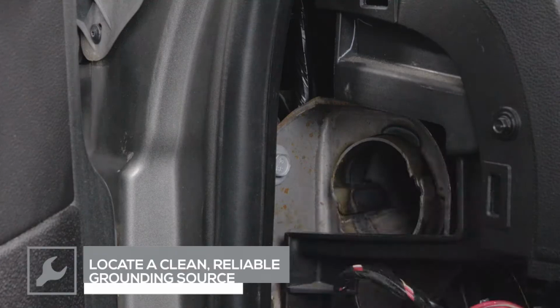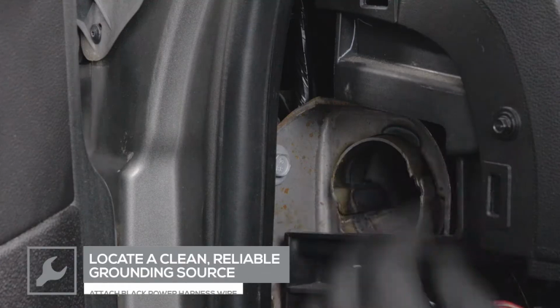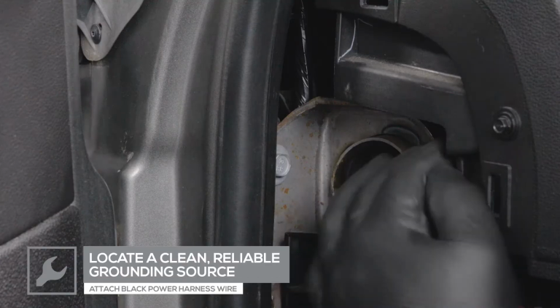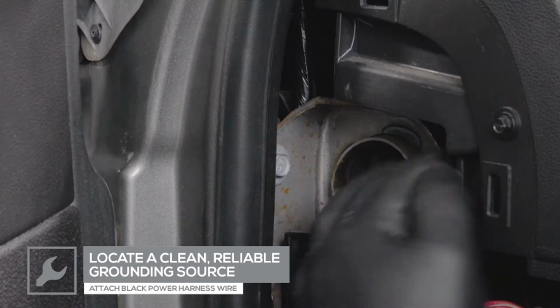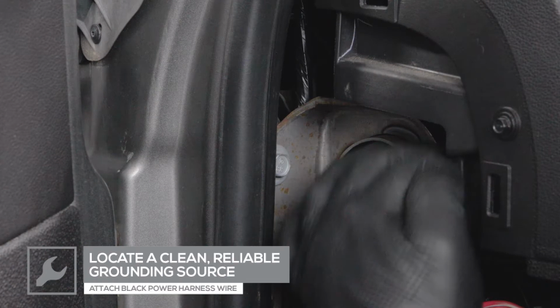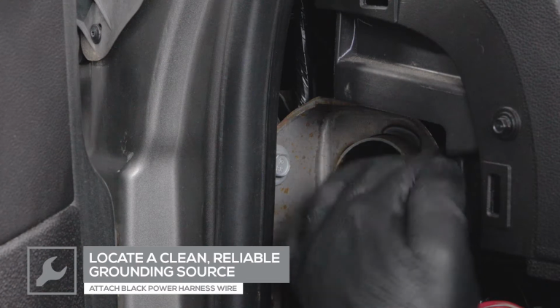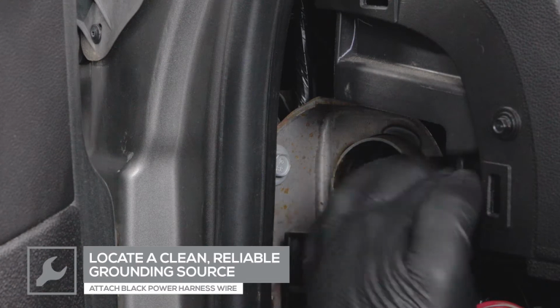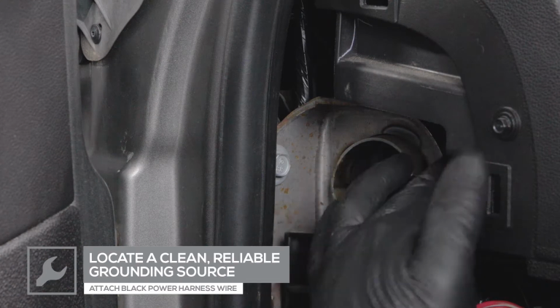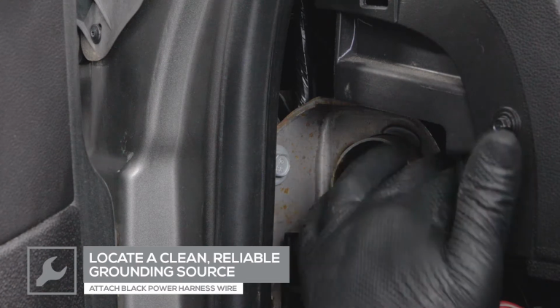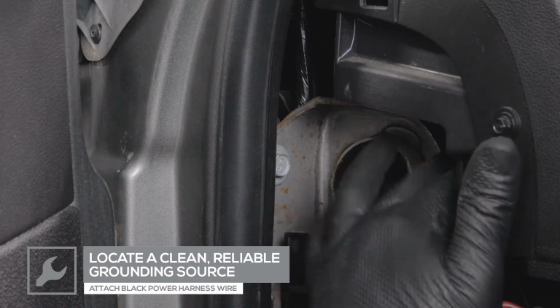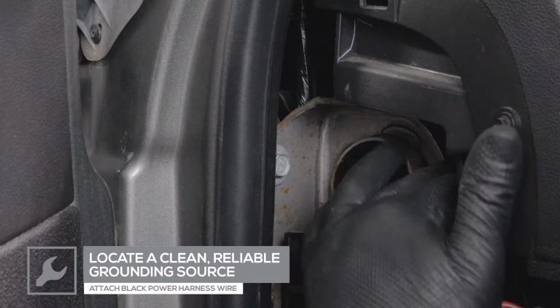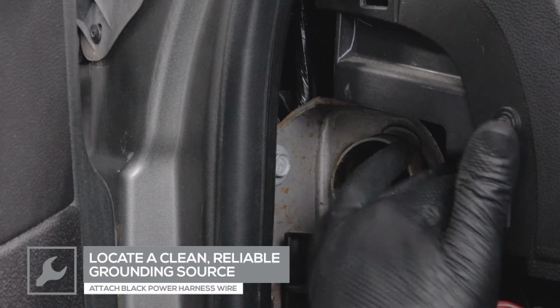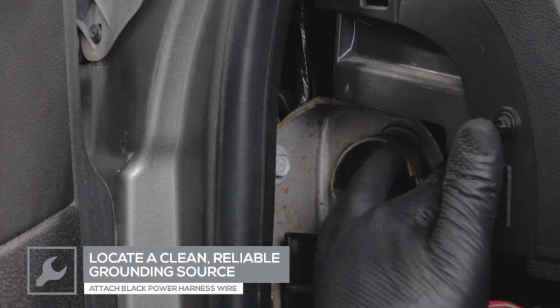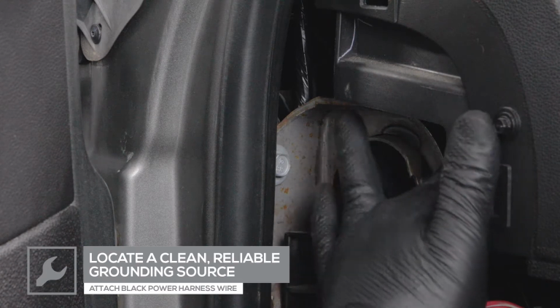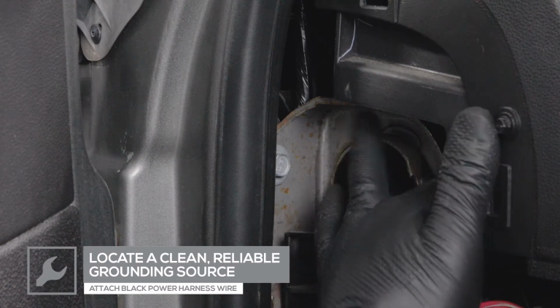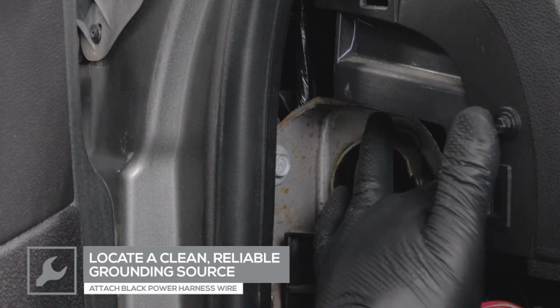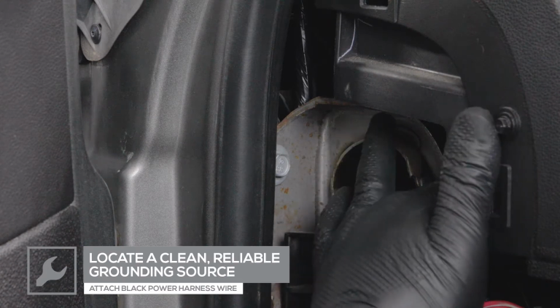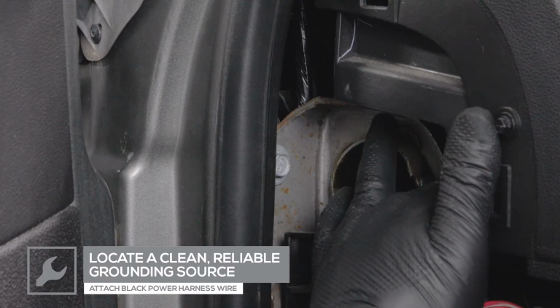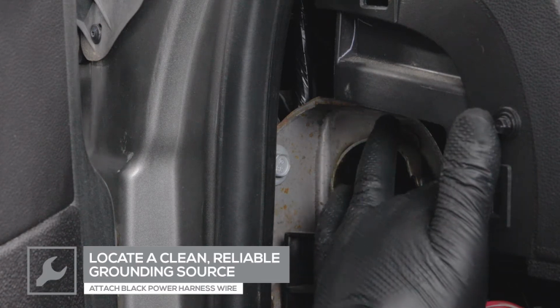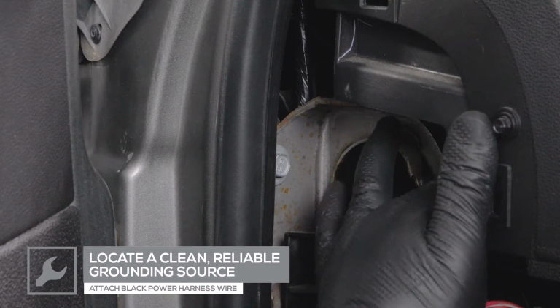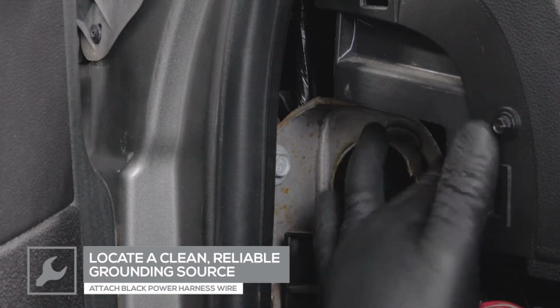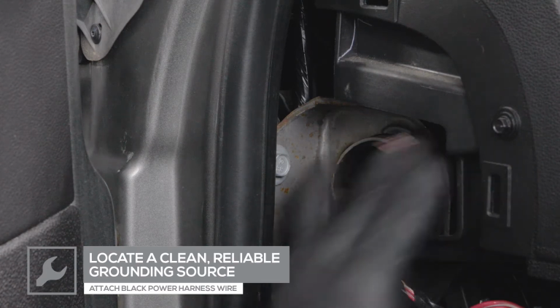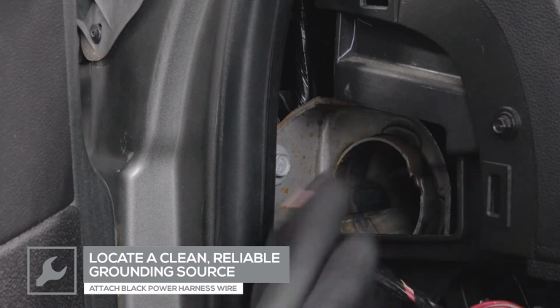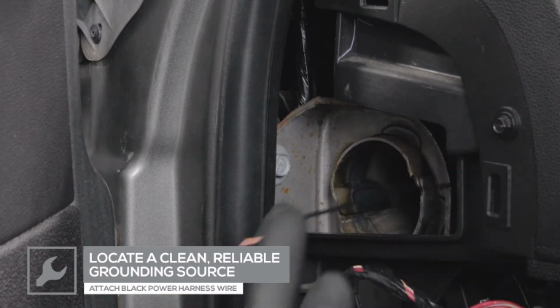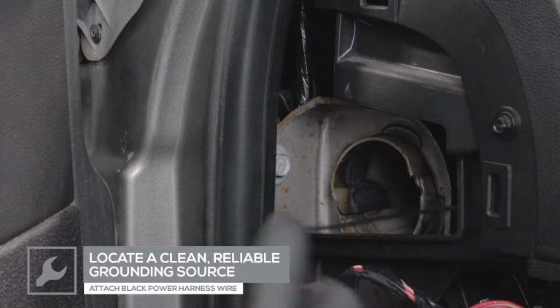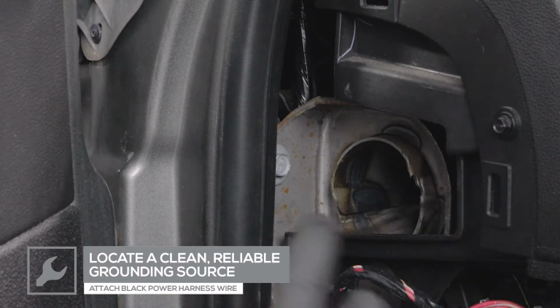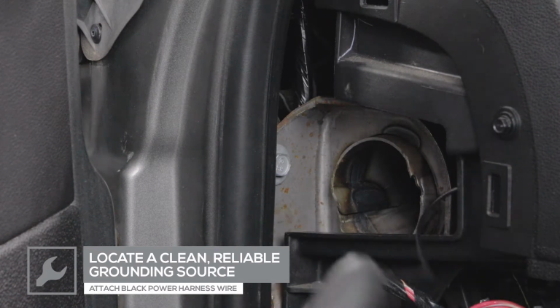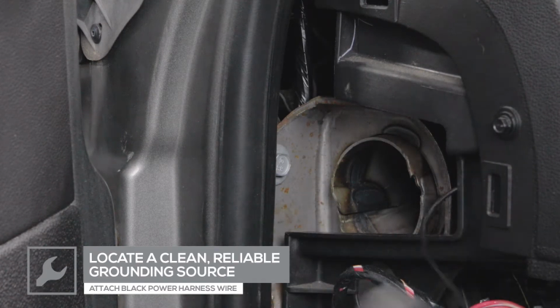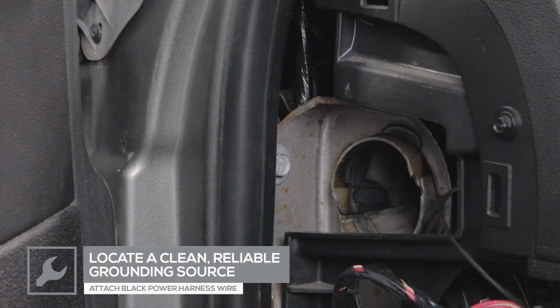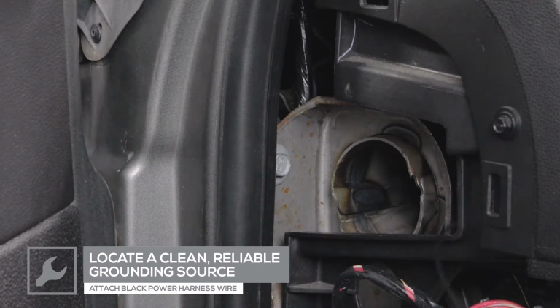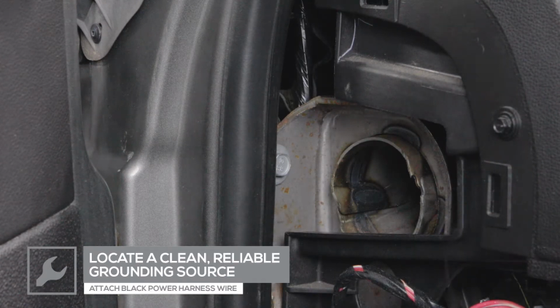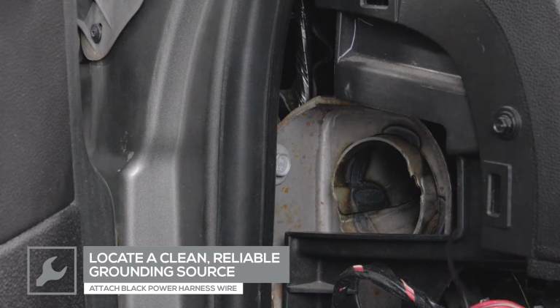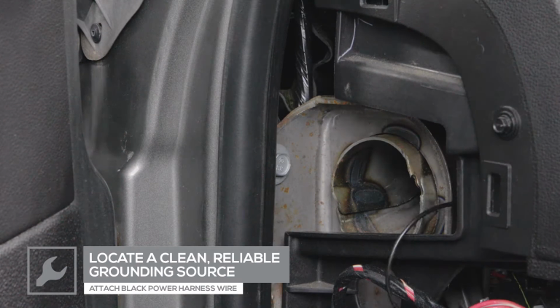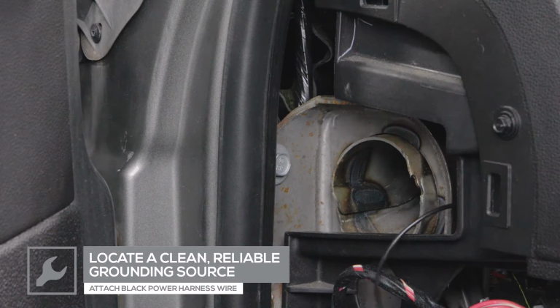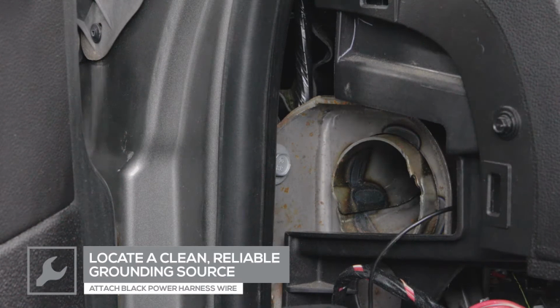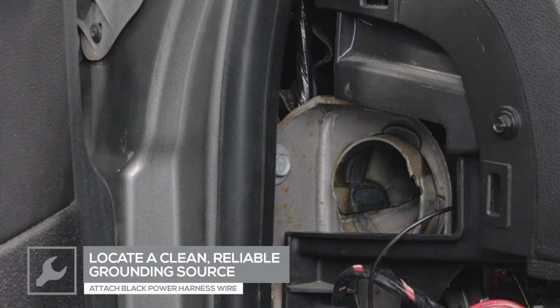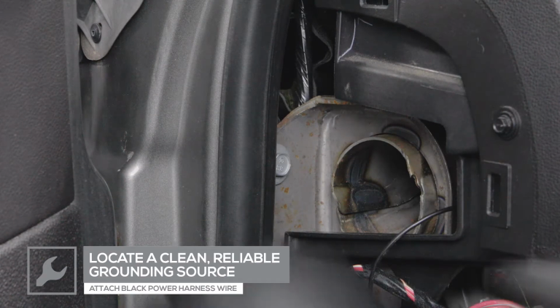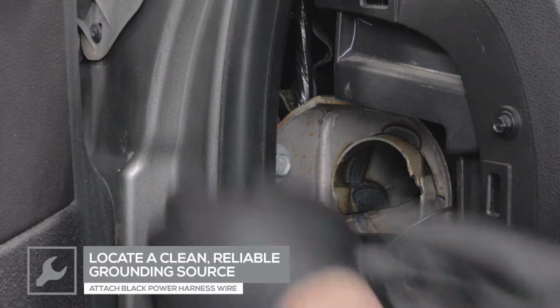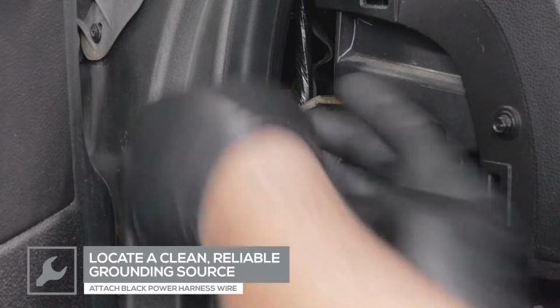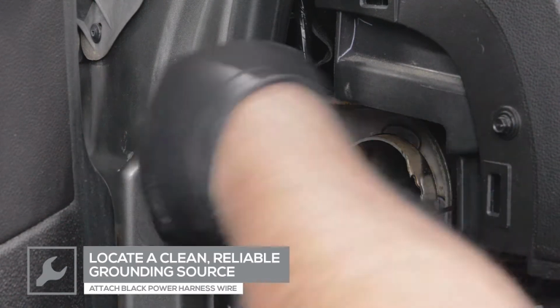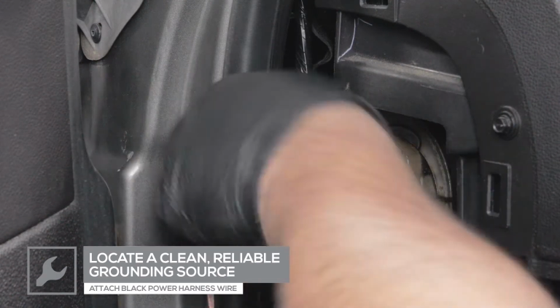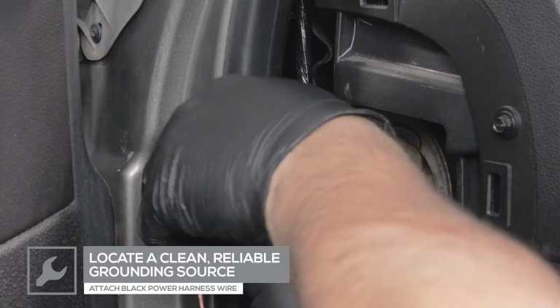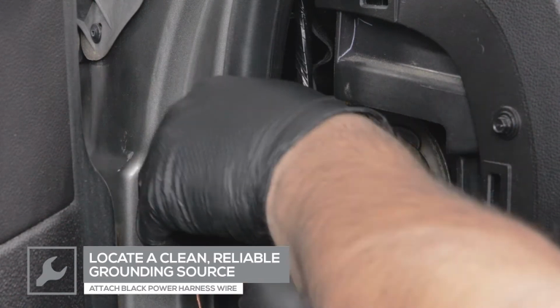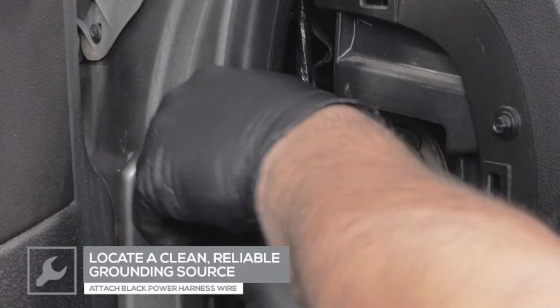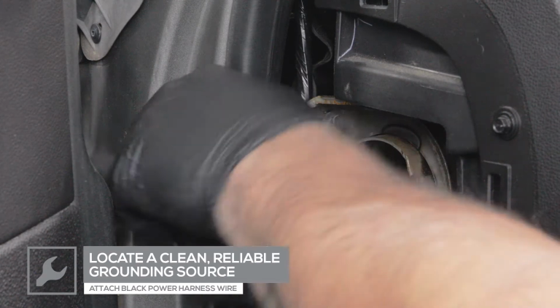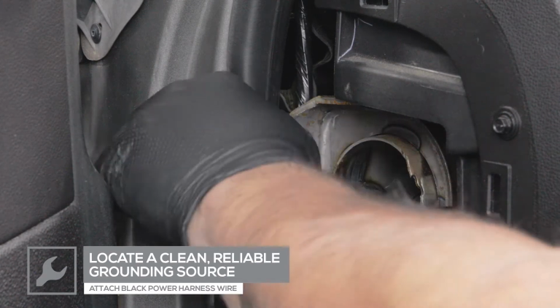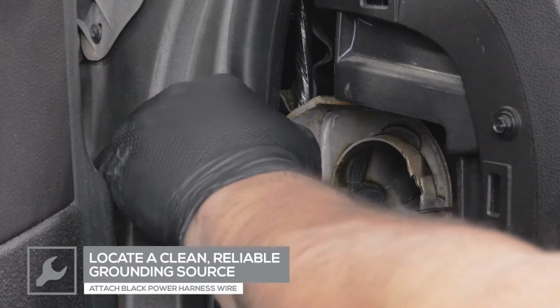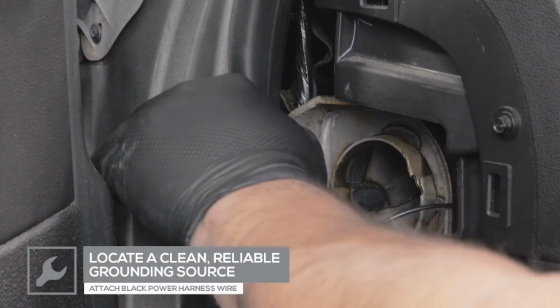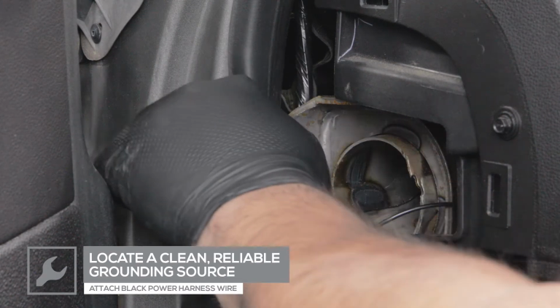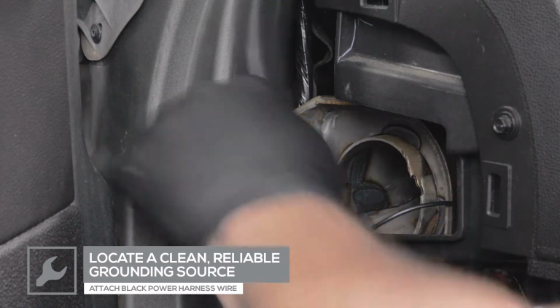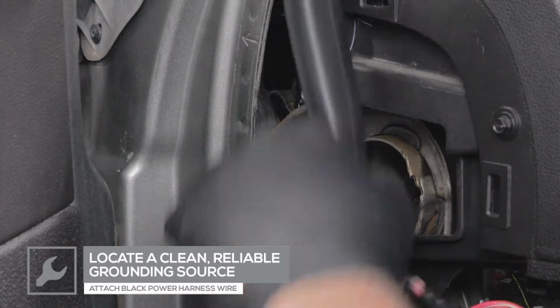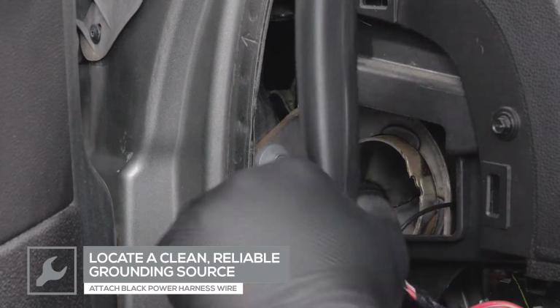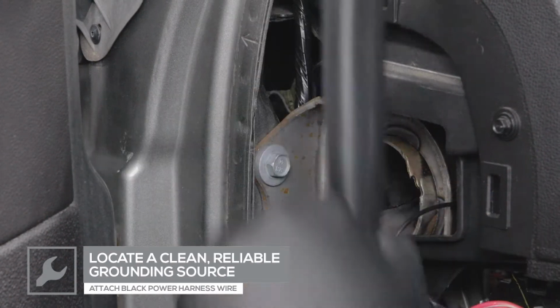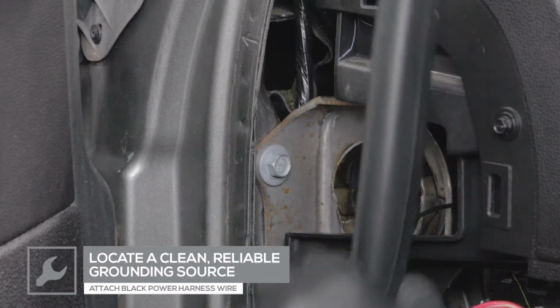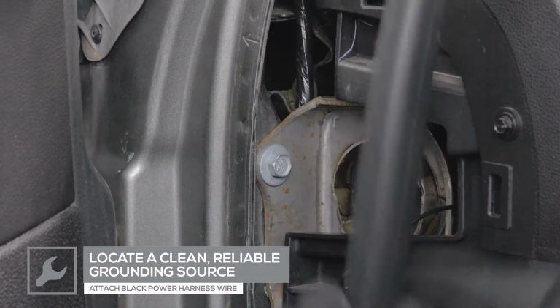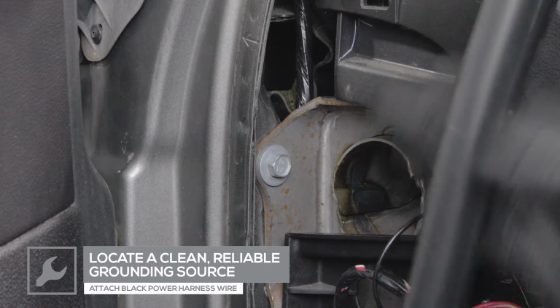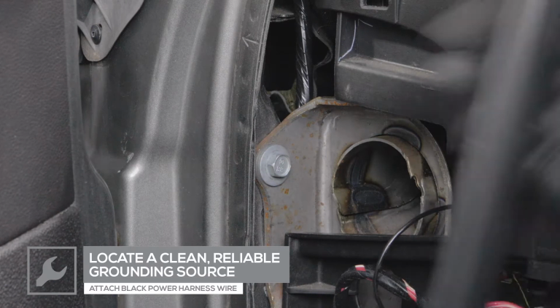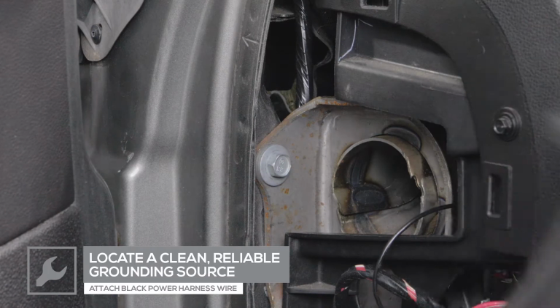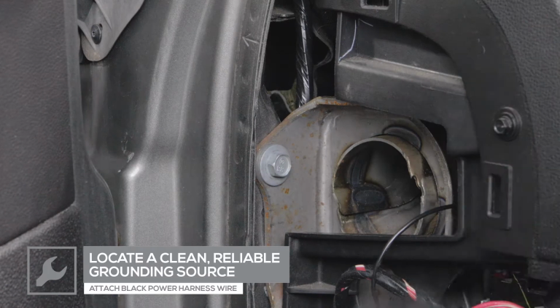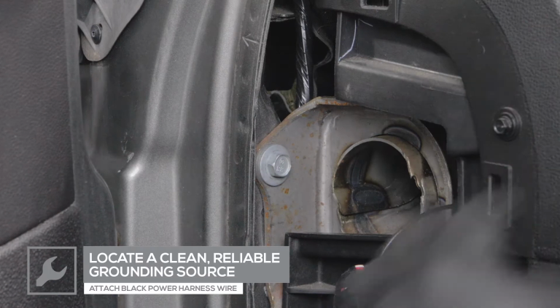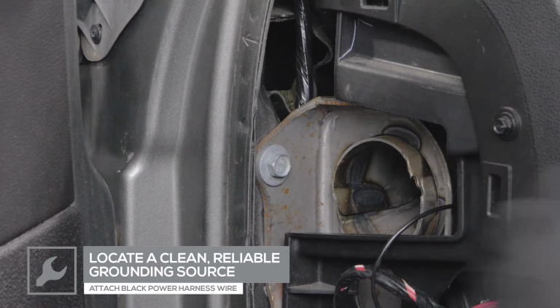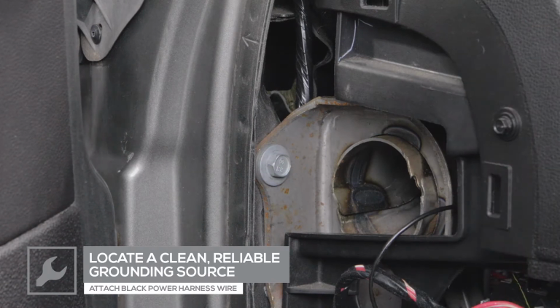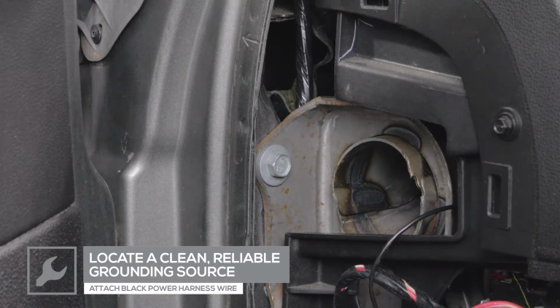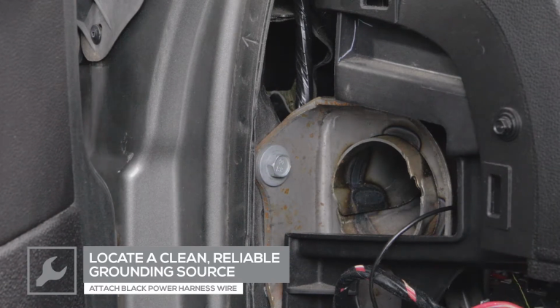Attach a ring terminal to the black power harness wire and connect it to a clean, reliable grounding source under the dash.